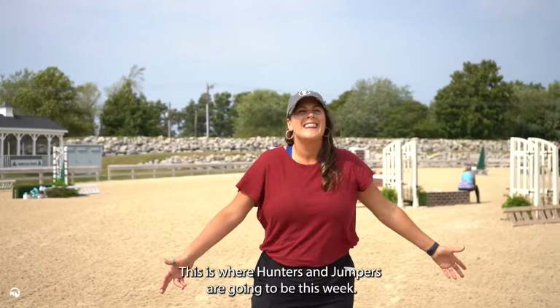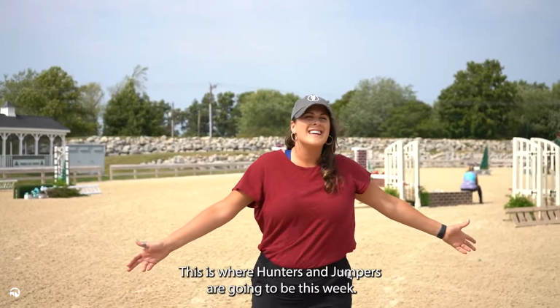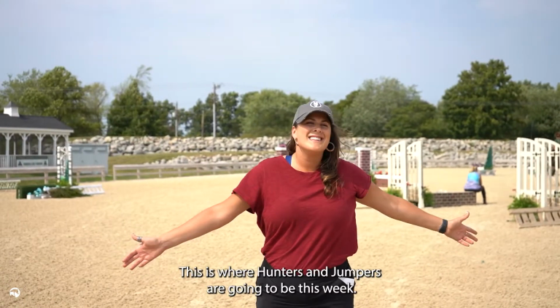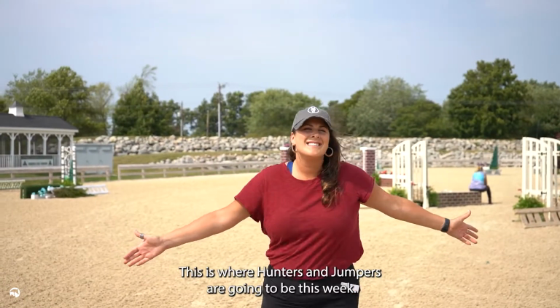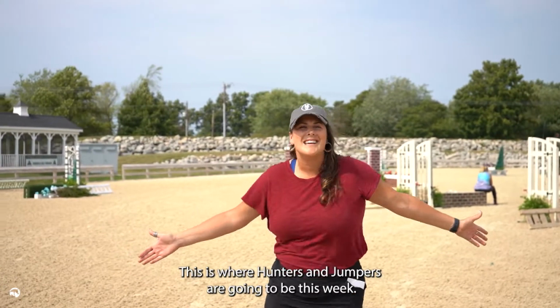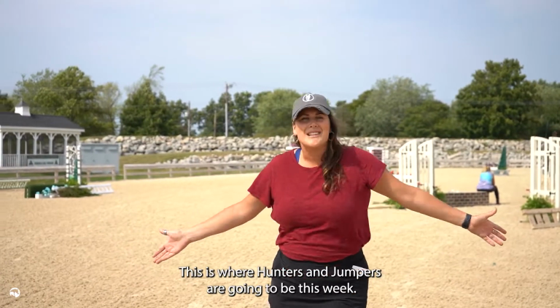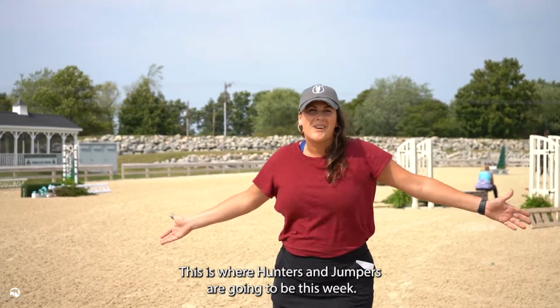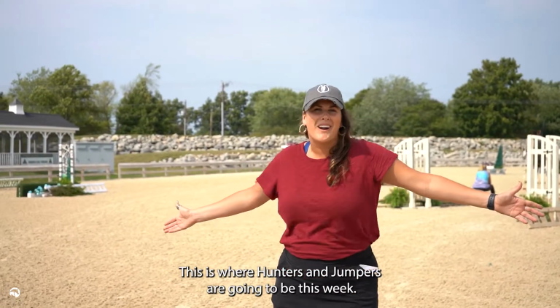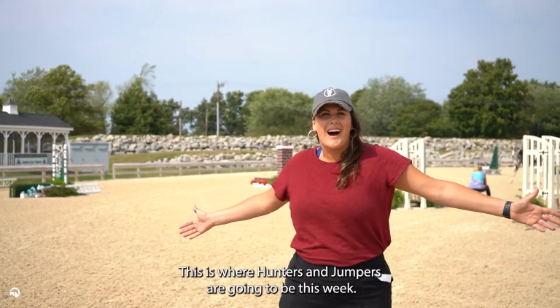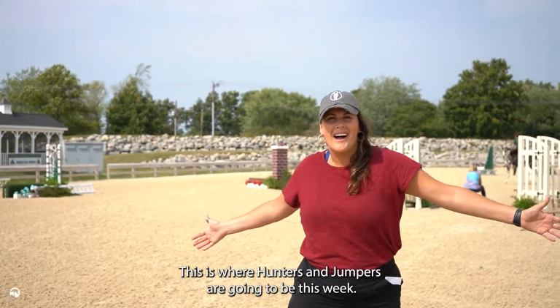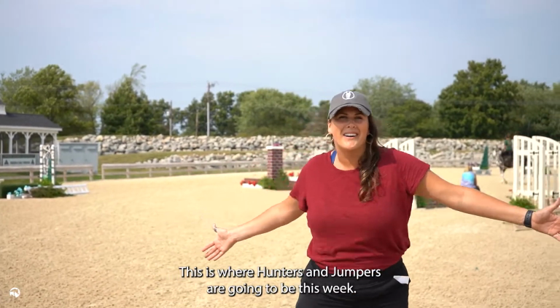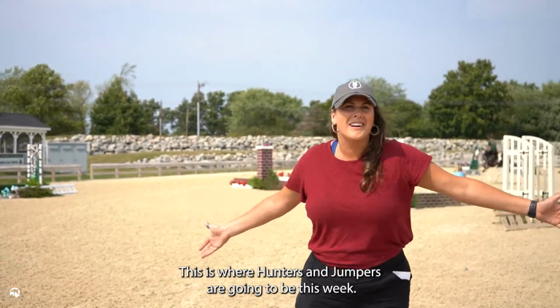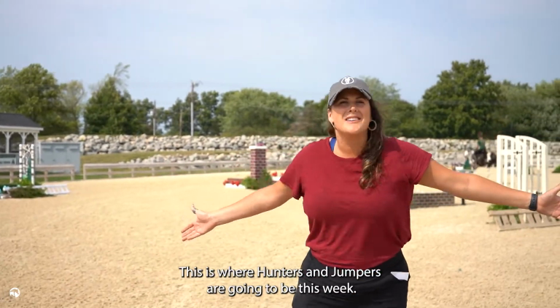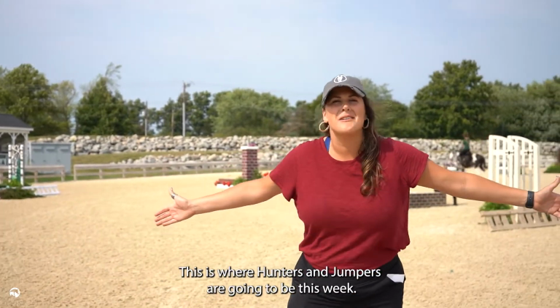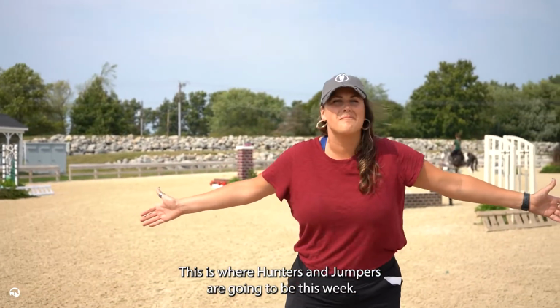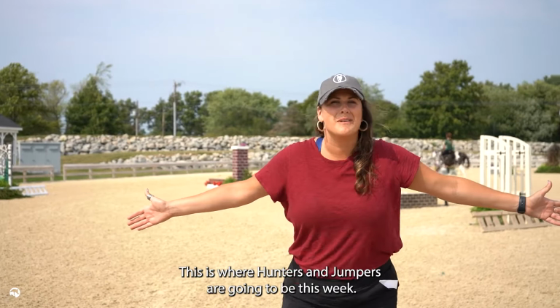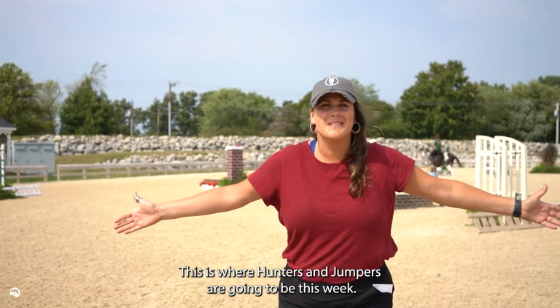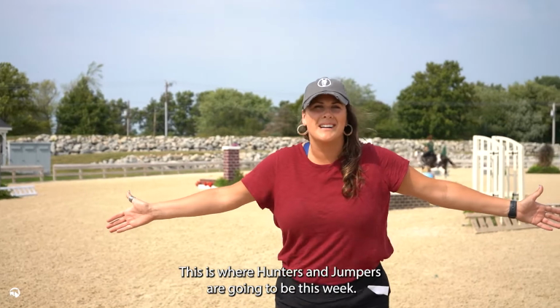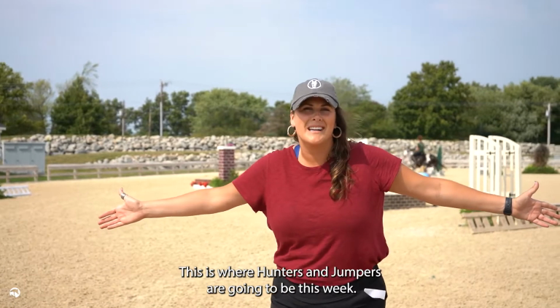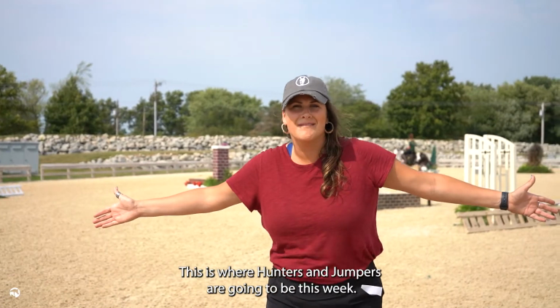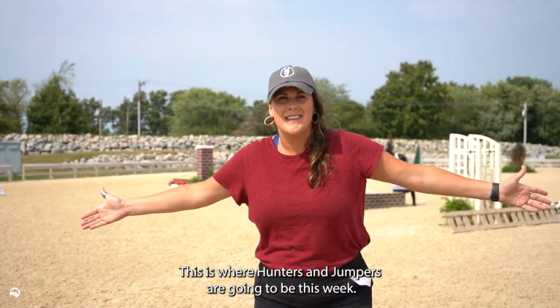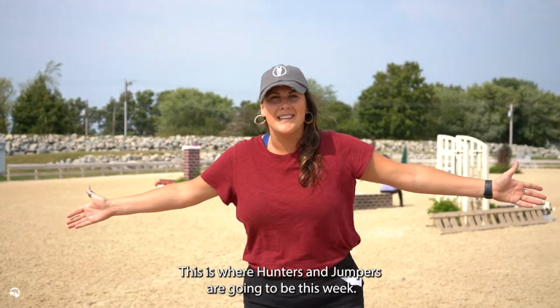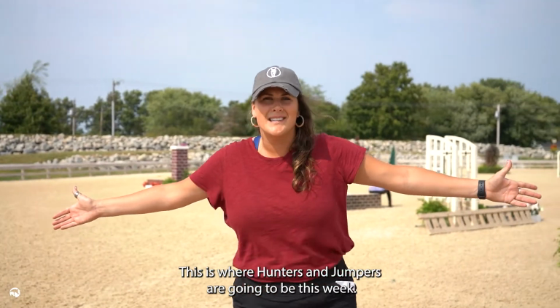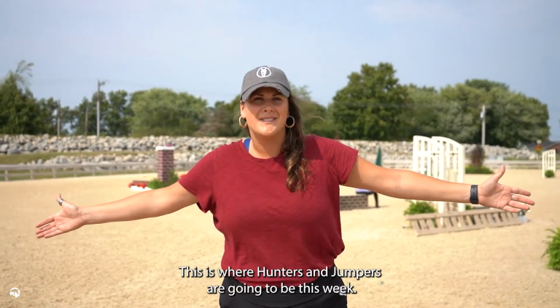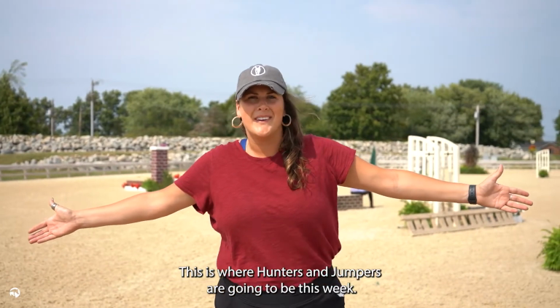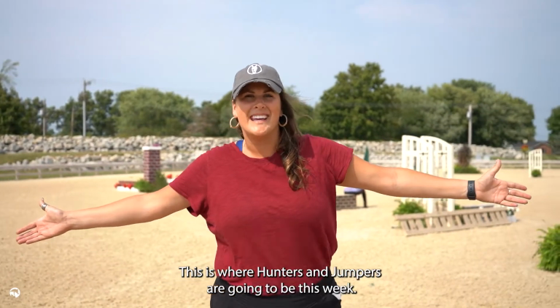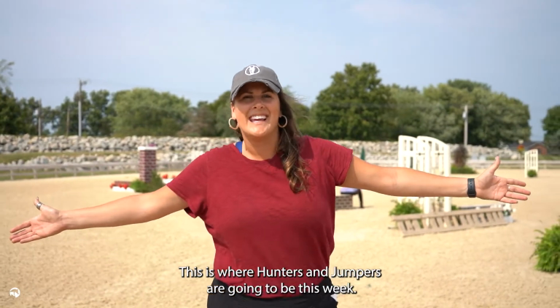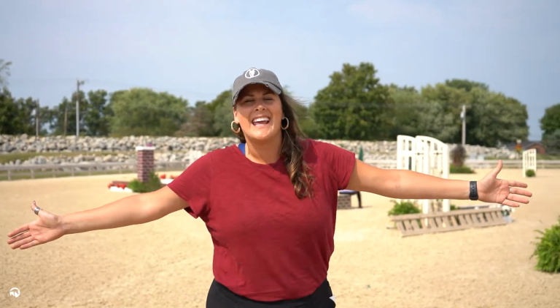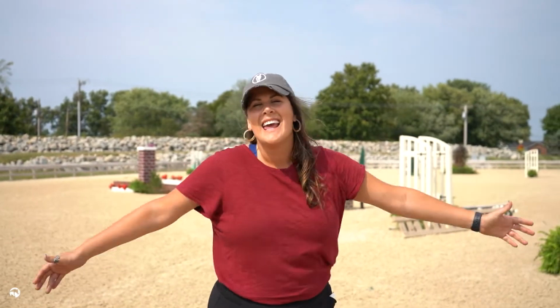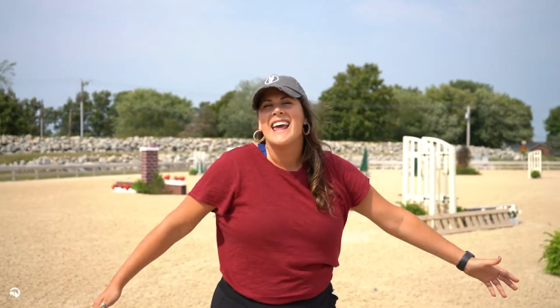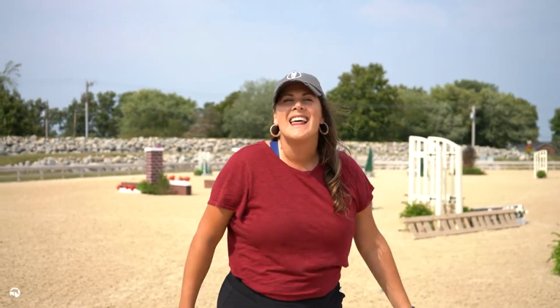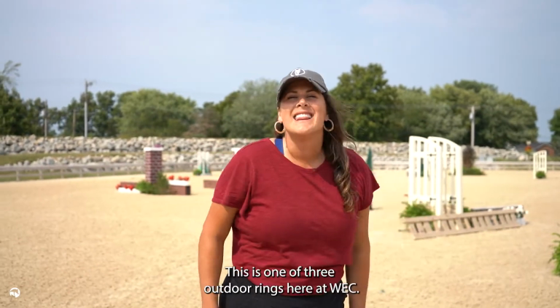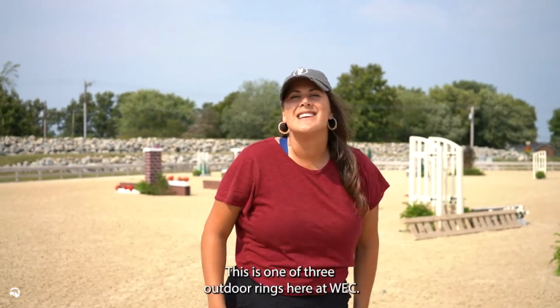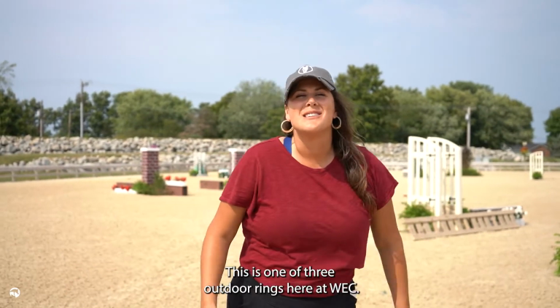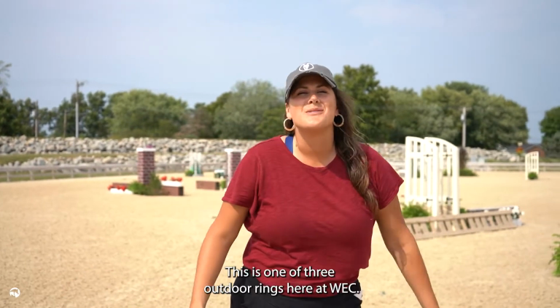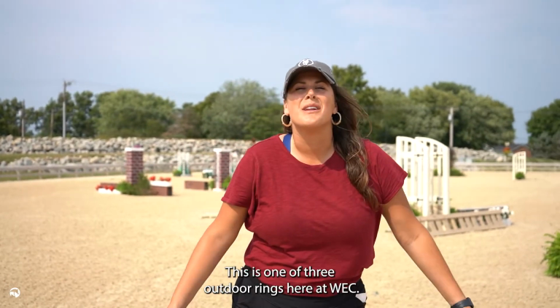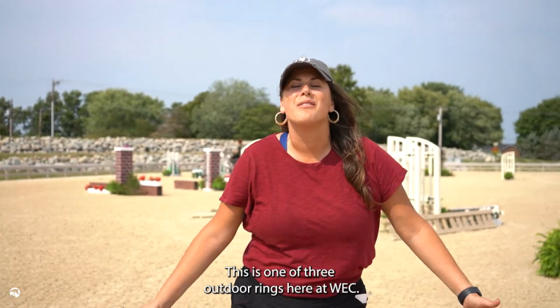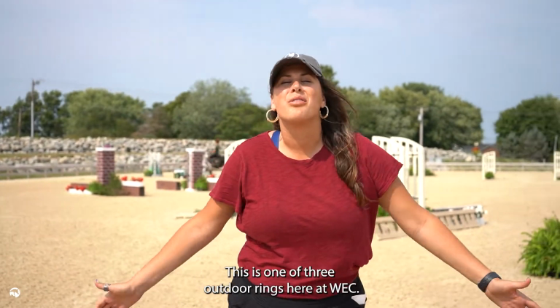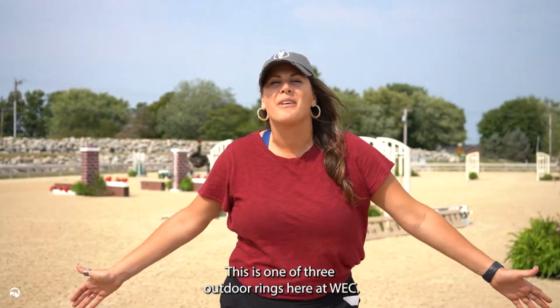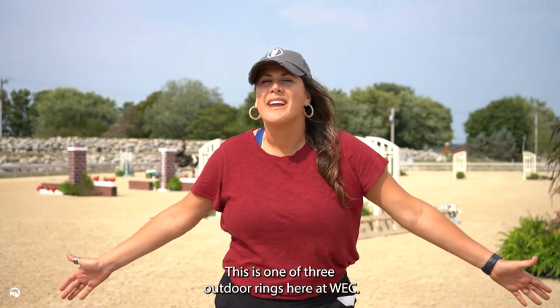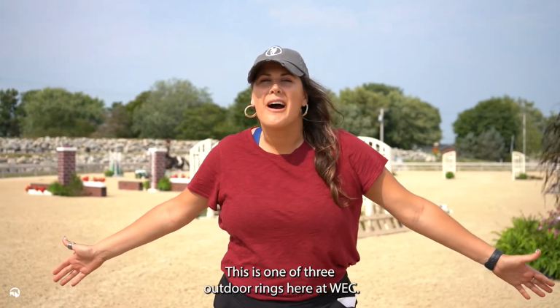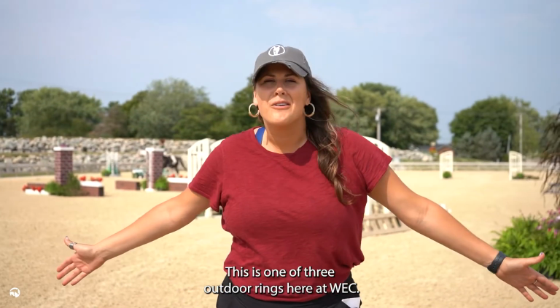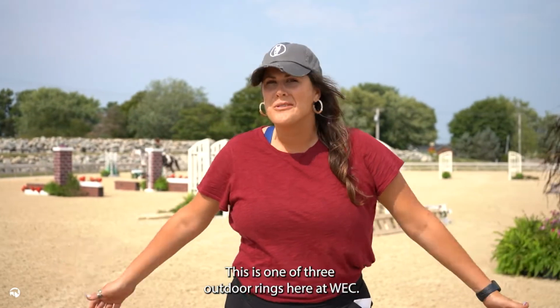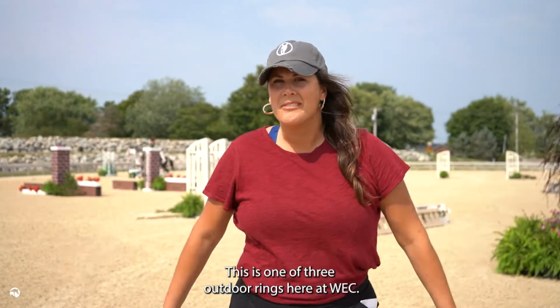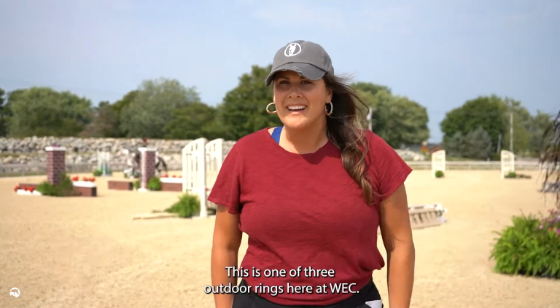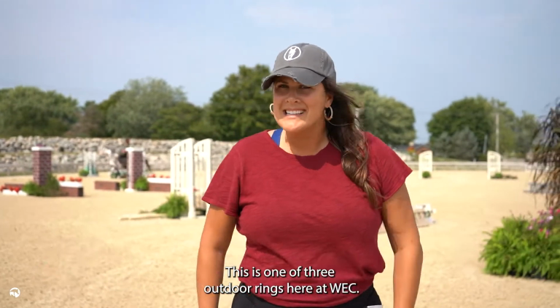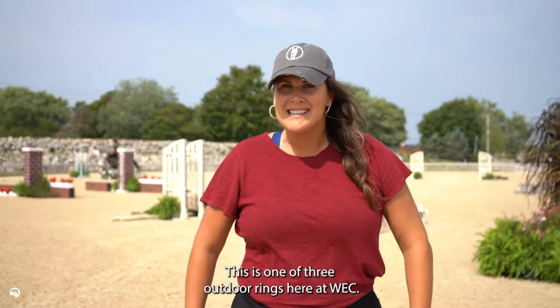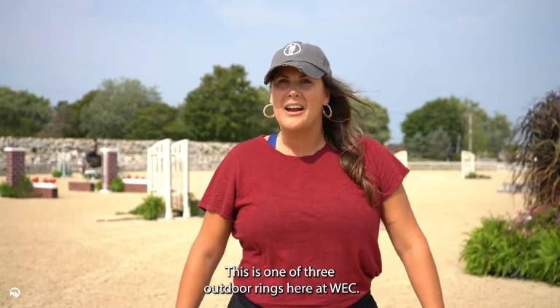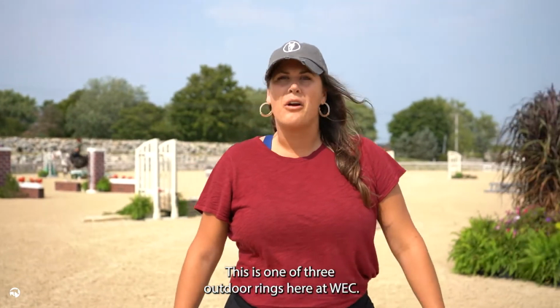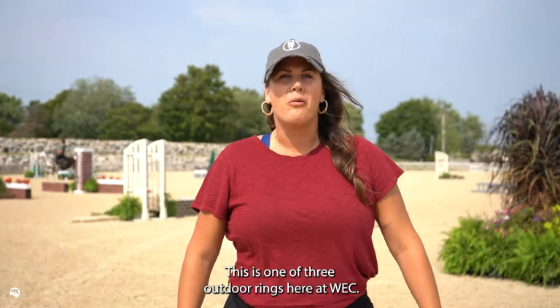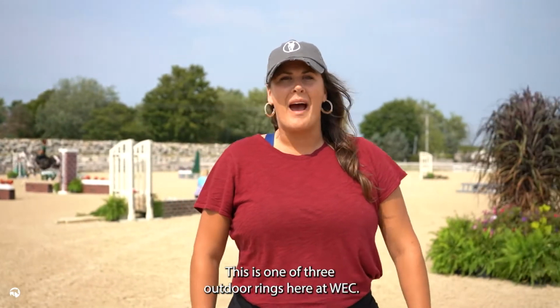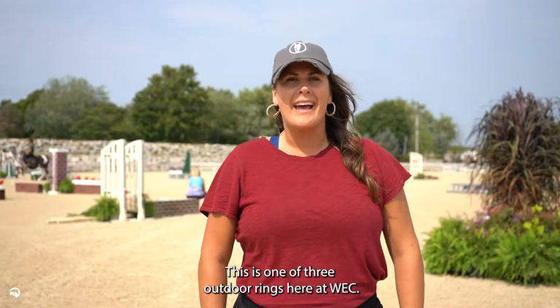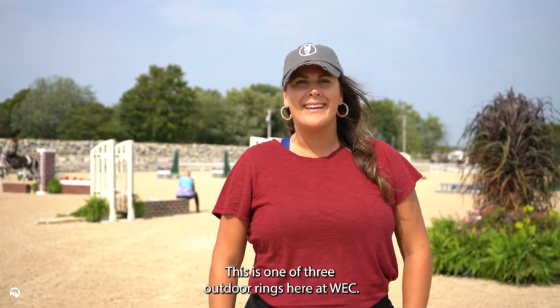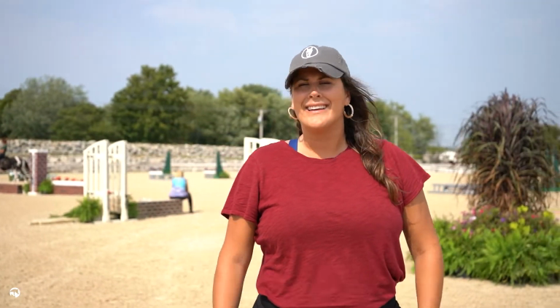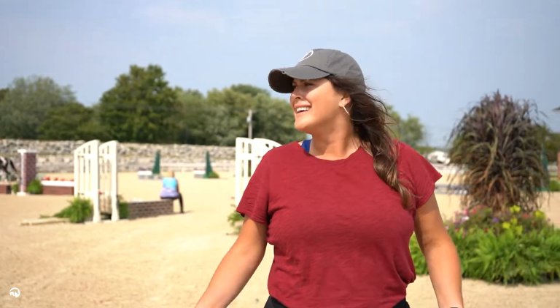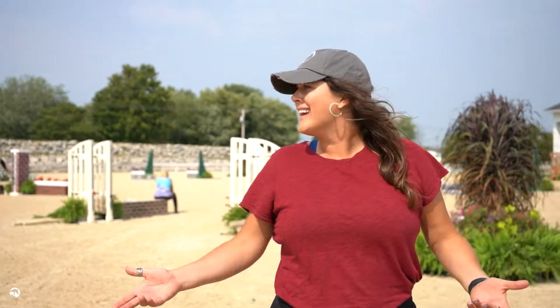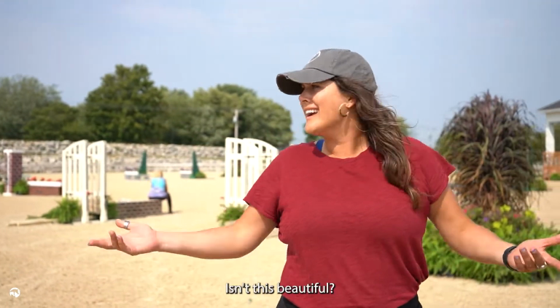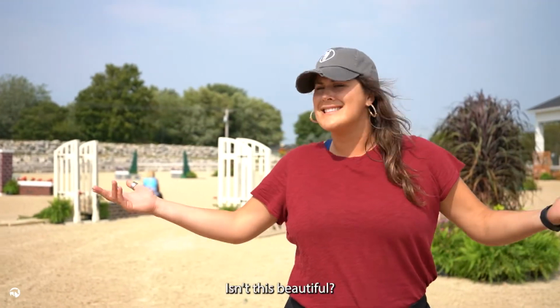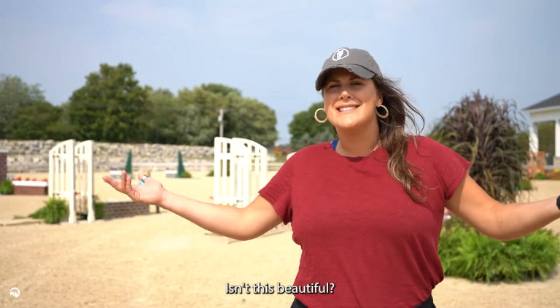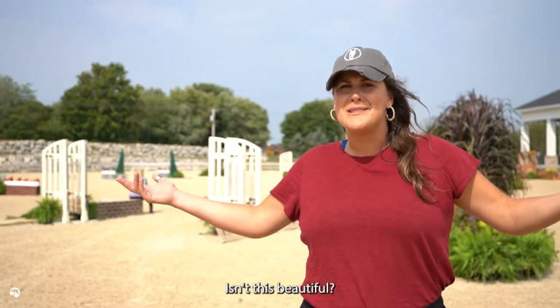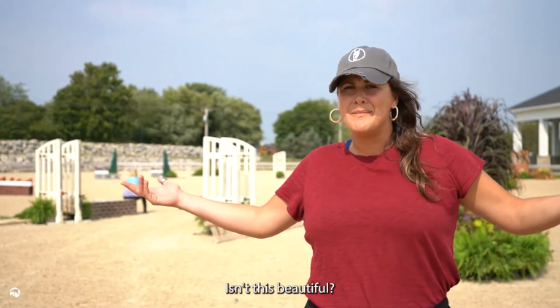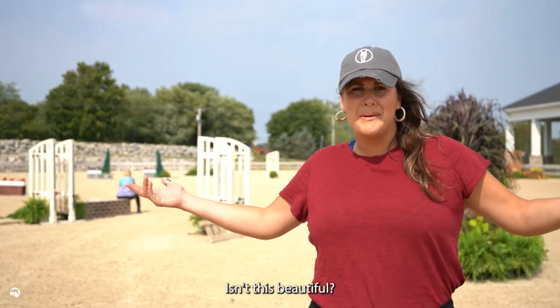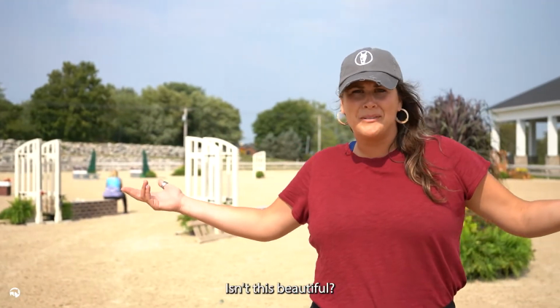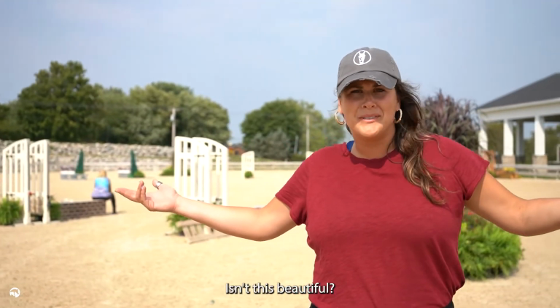This is where our hunters and jumpers are going to be this week. This is one of three outdoor rings here at WECK. Isn't this beautiful?